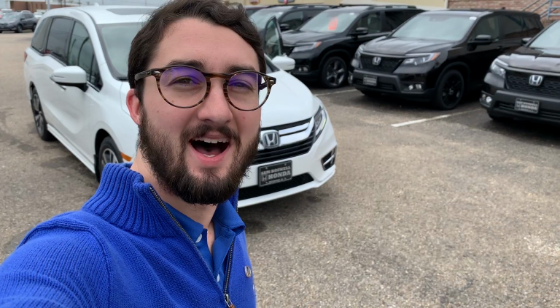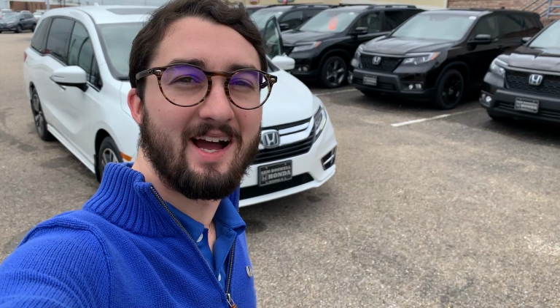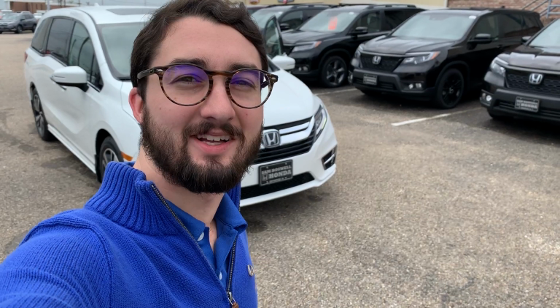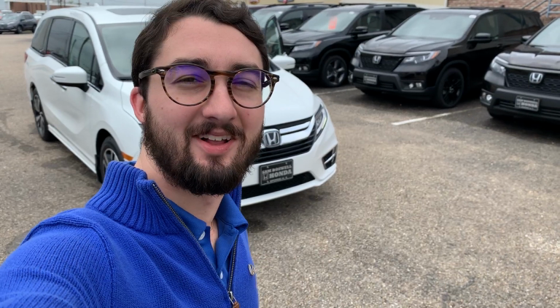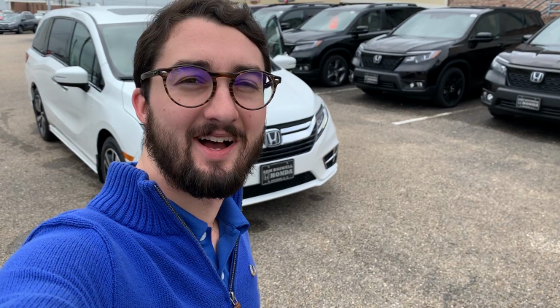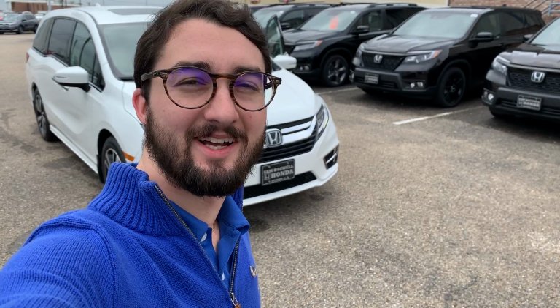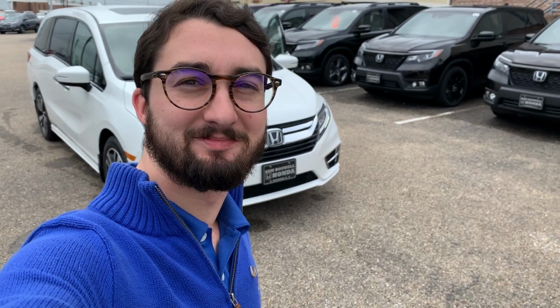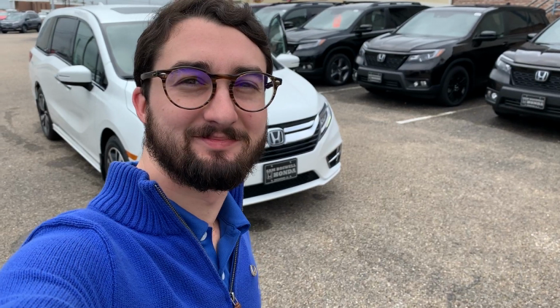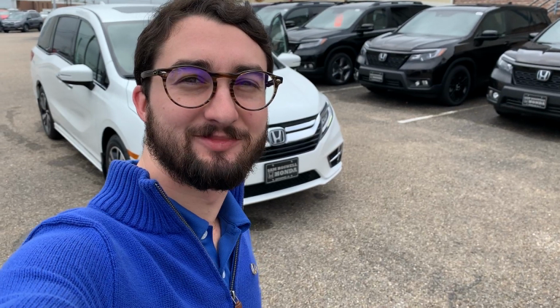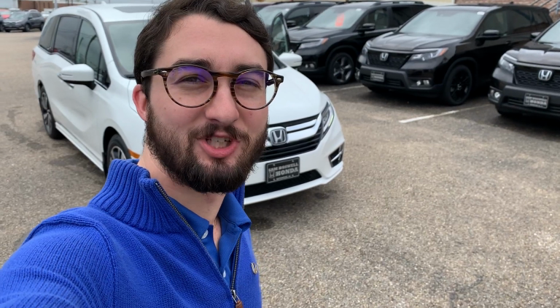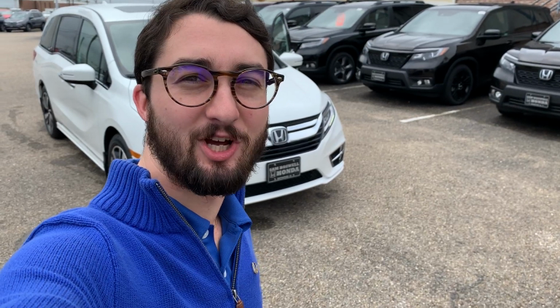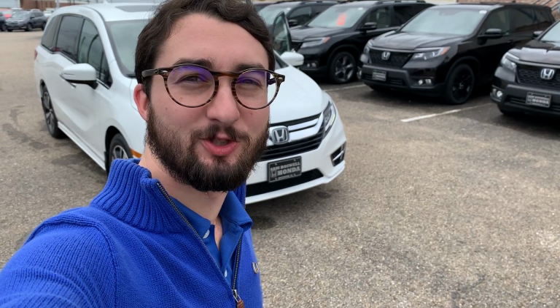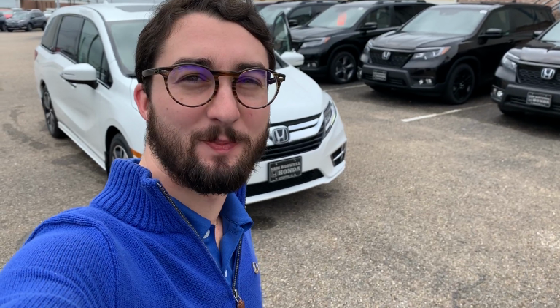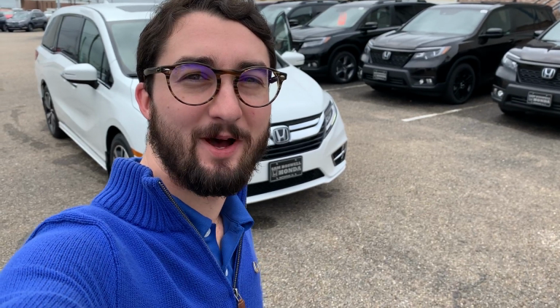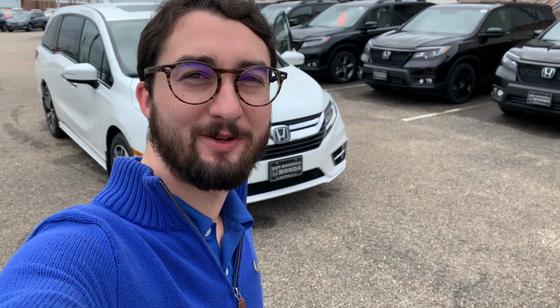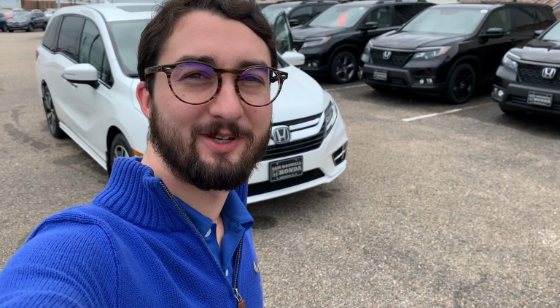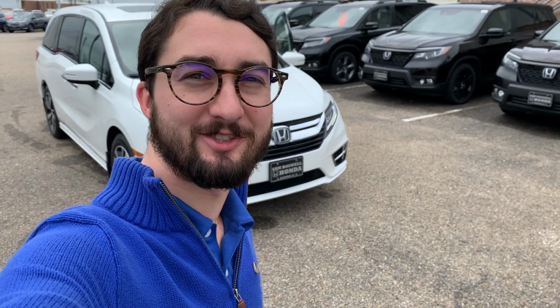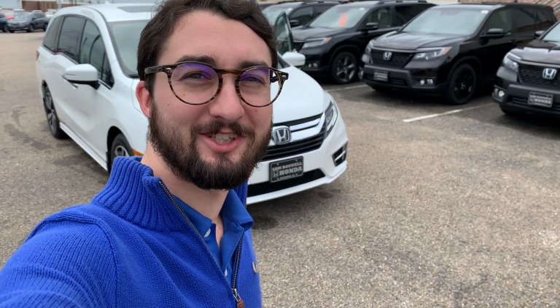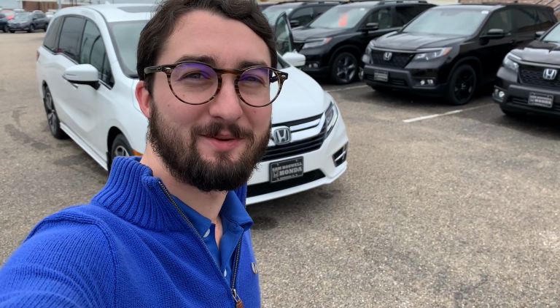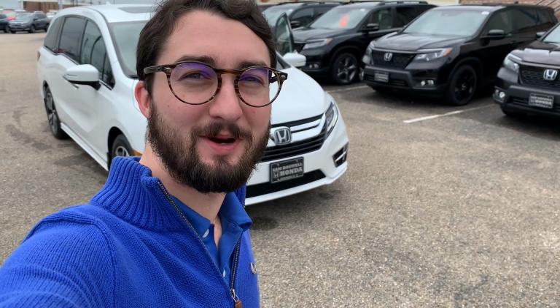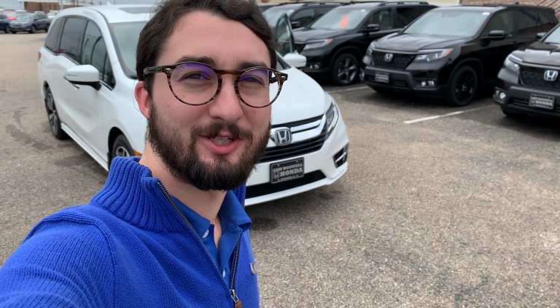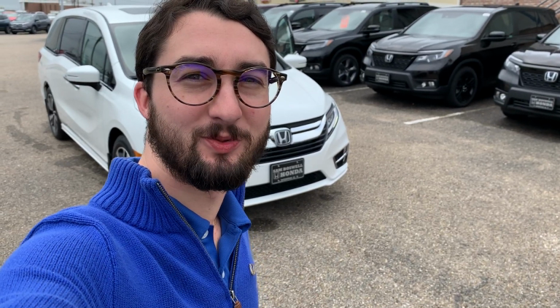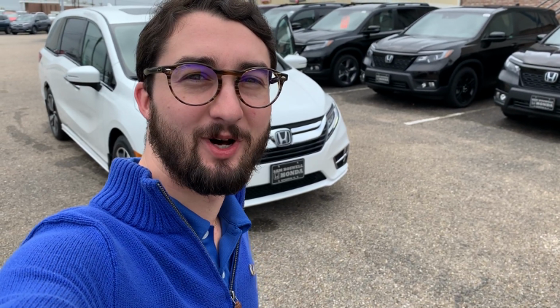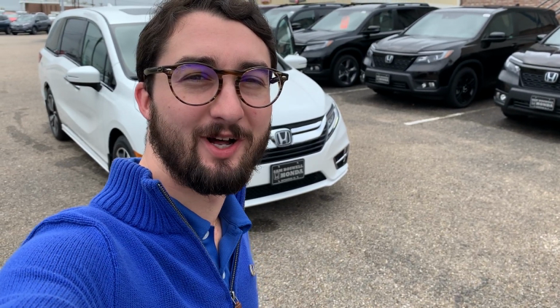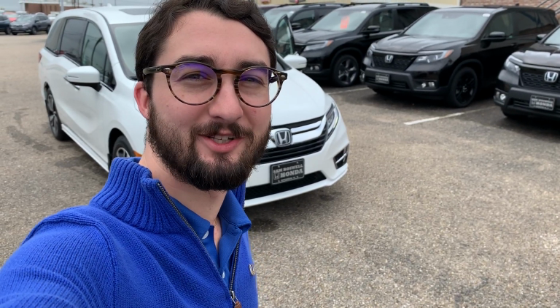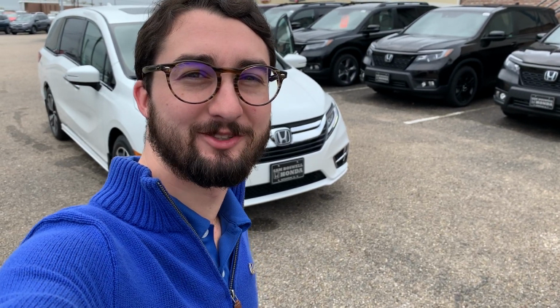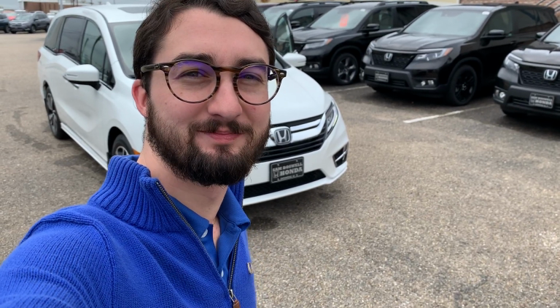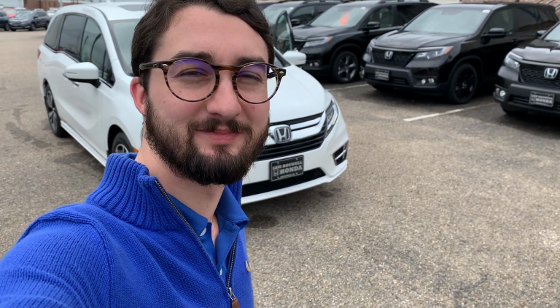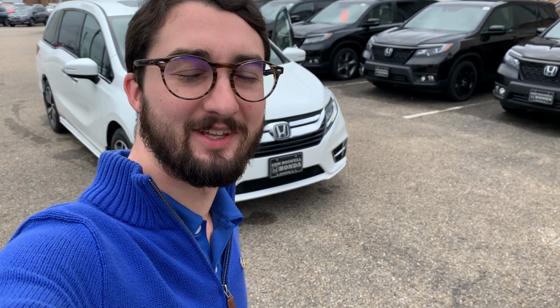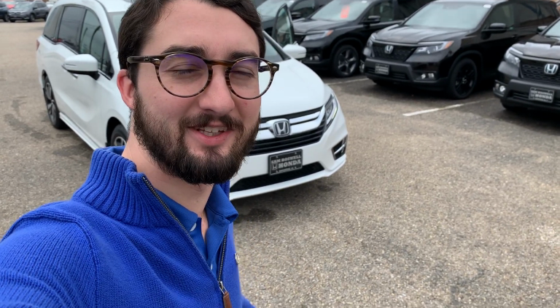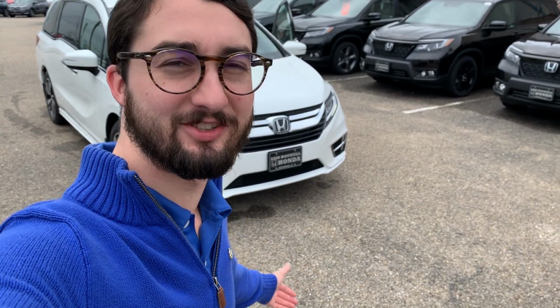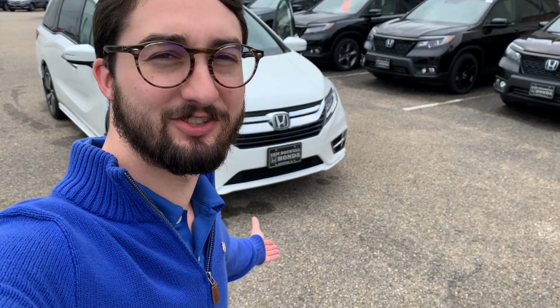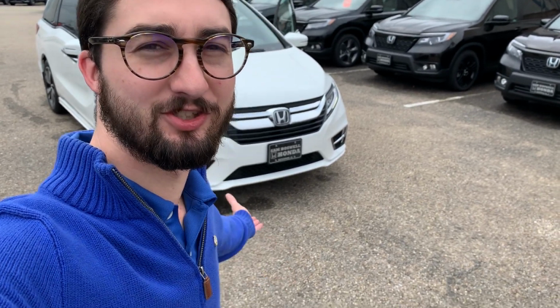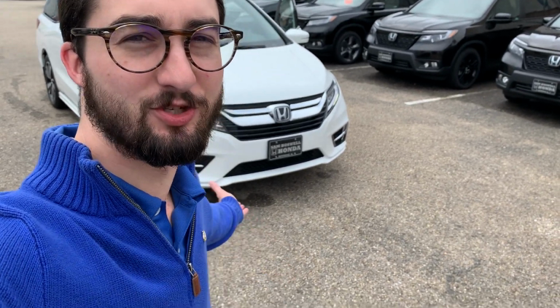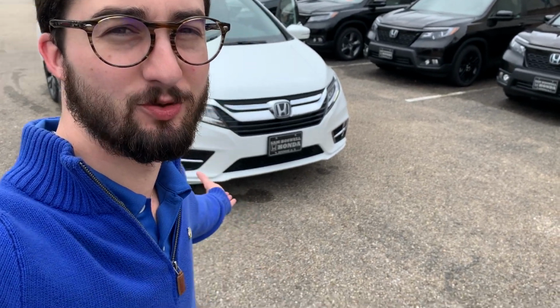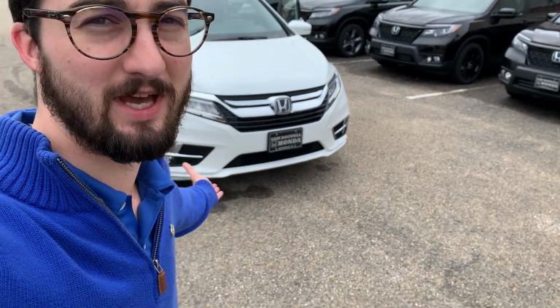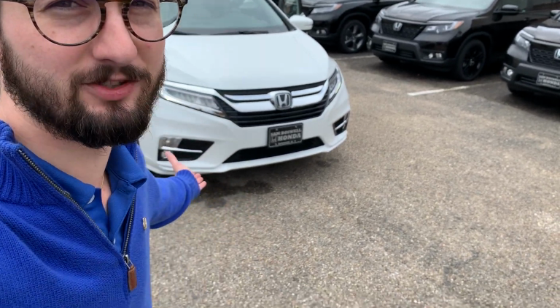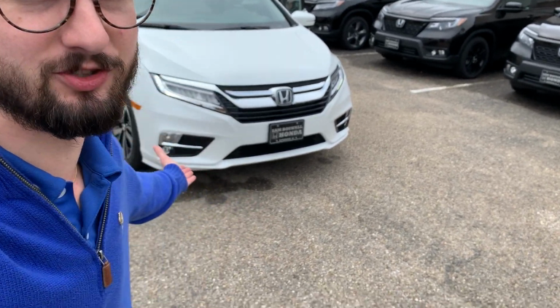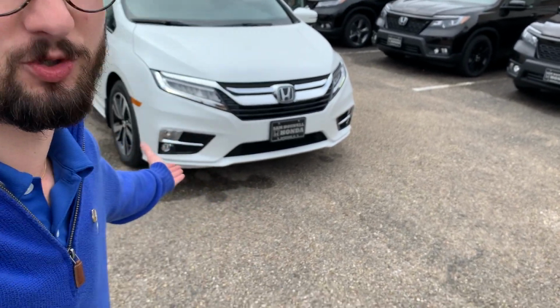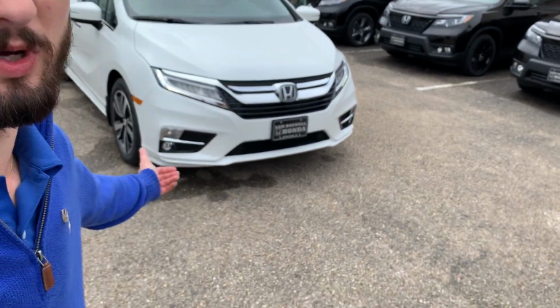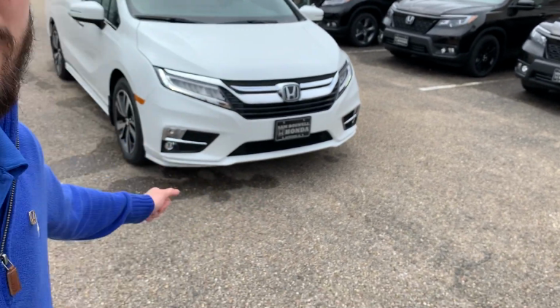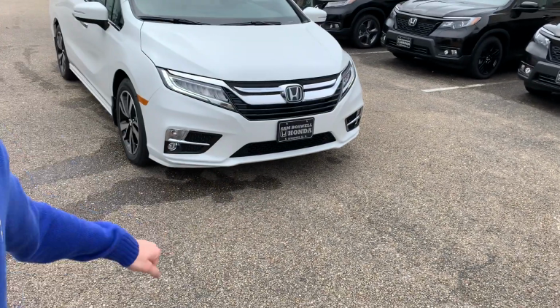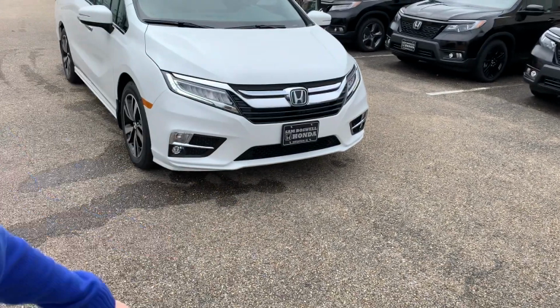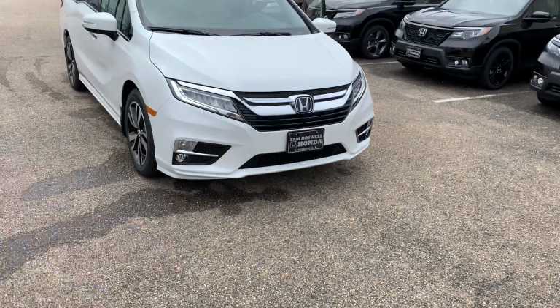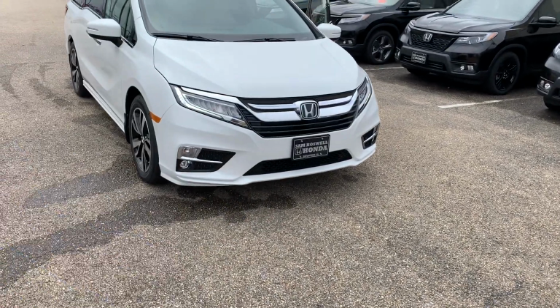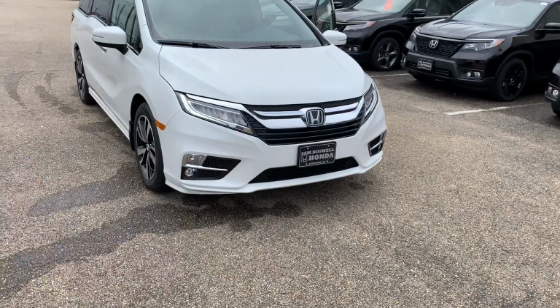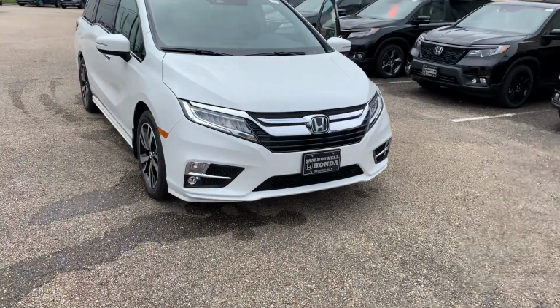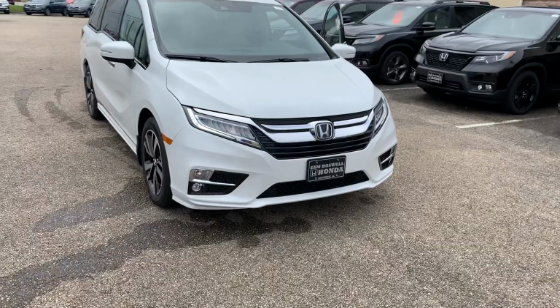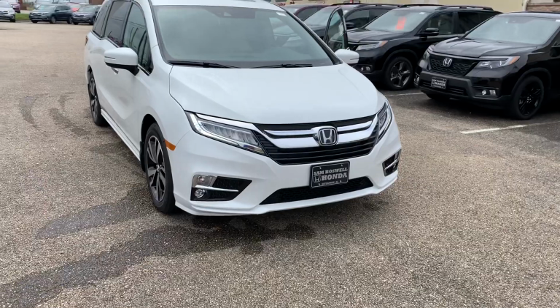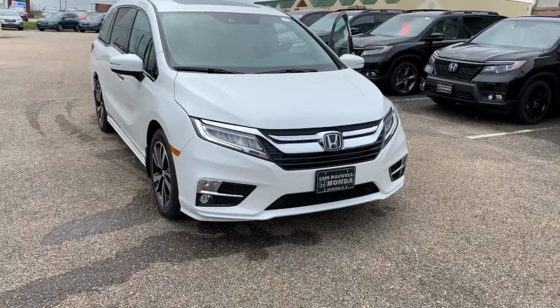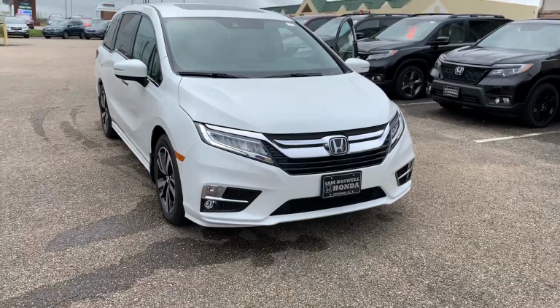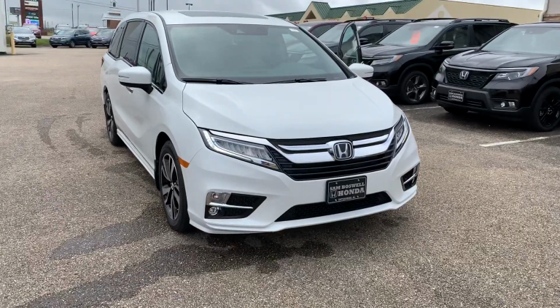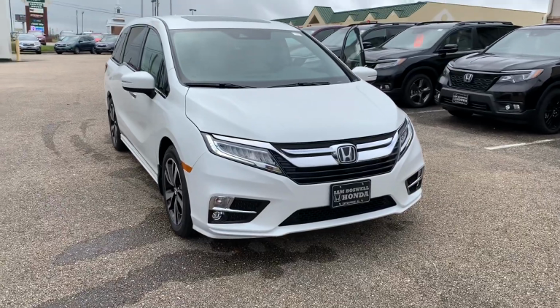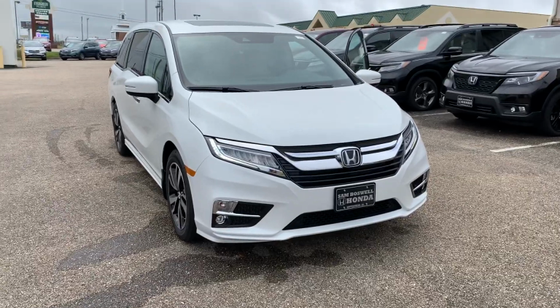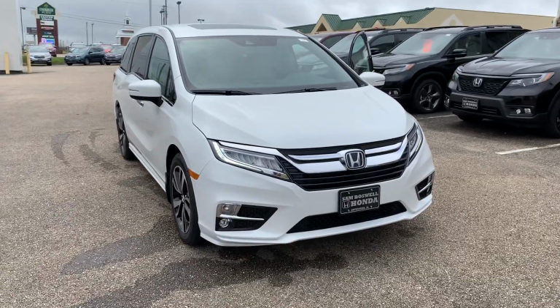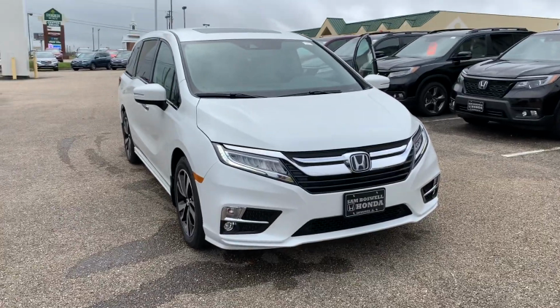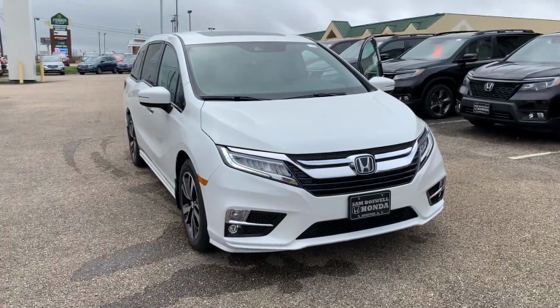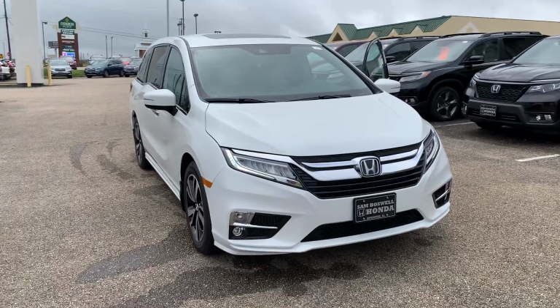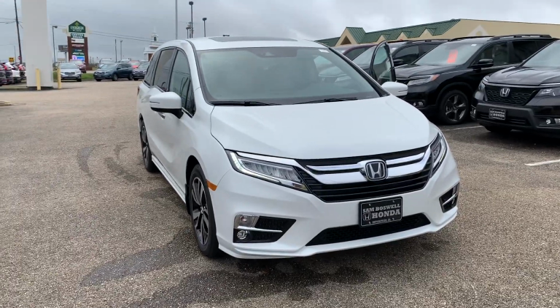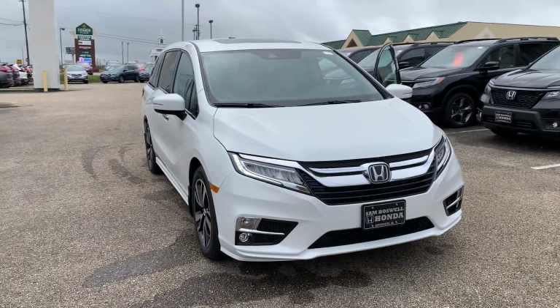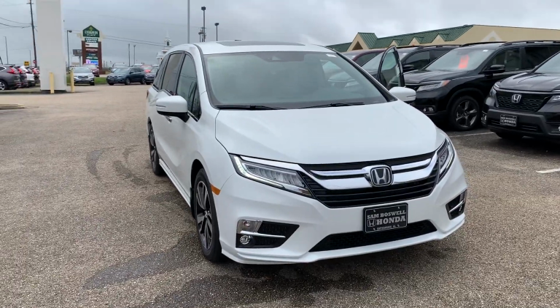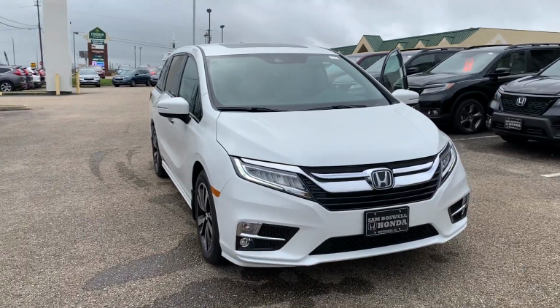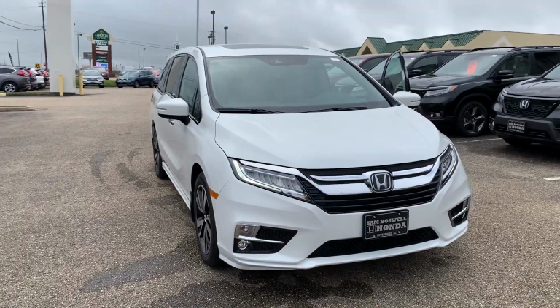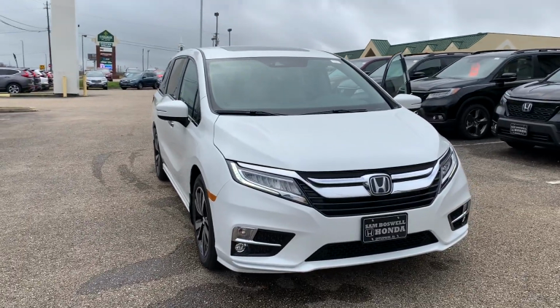Hi Clyde, Joshua Powell here at San Boswell Honda and this is the 2020 Honda Odyssey Elite.